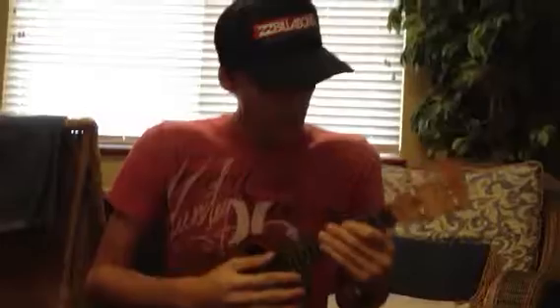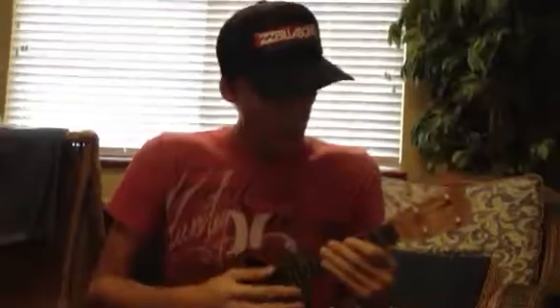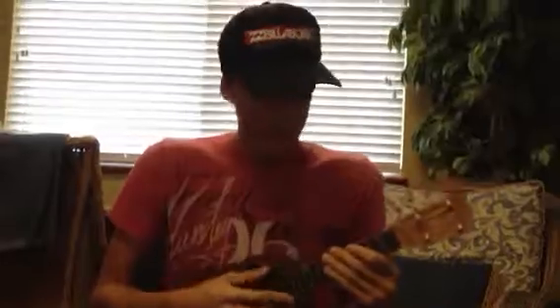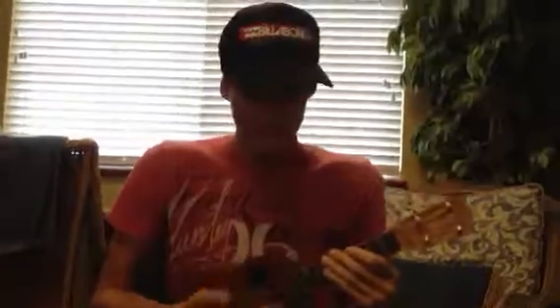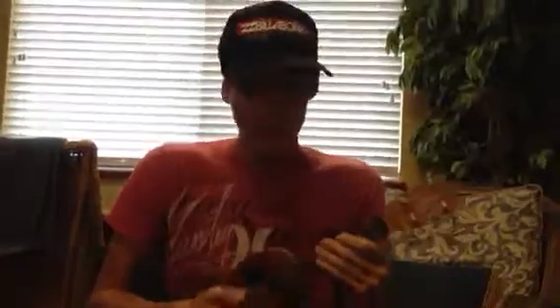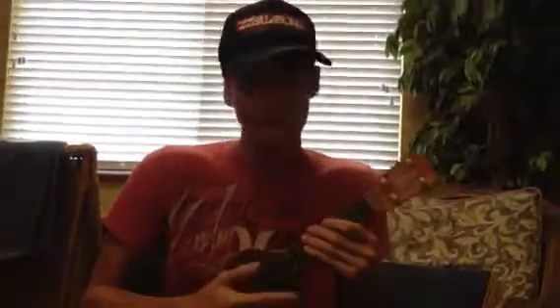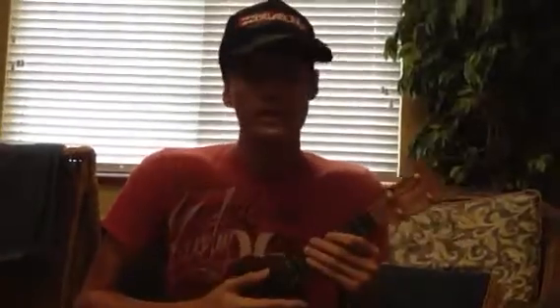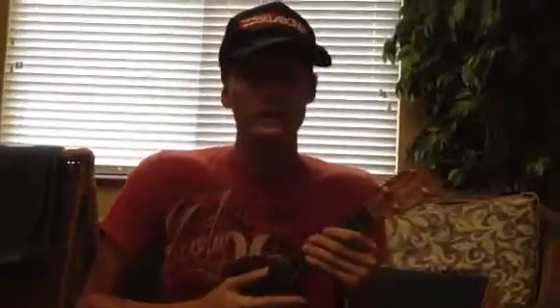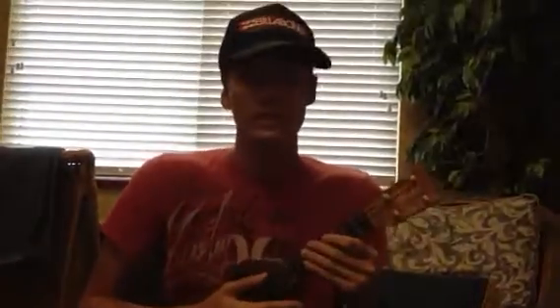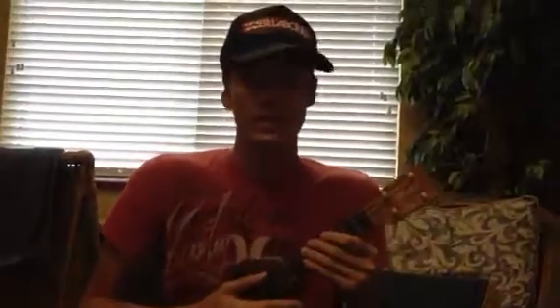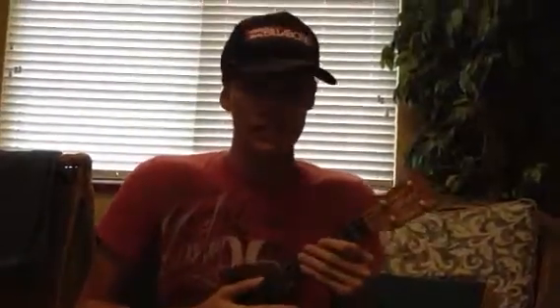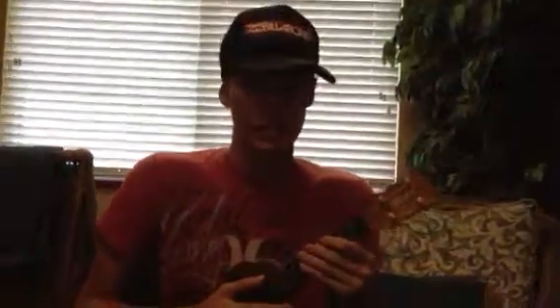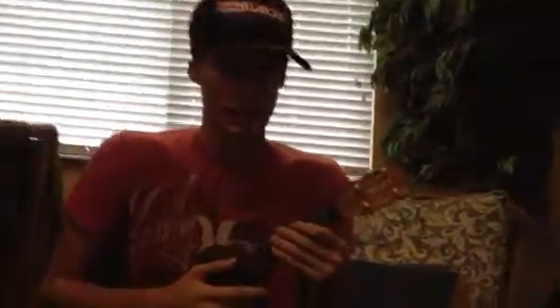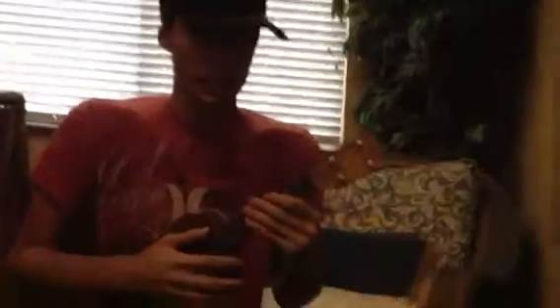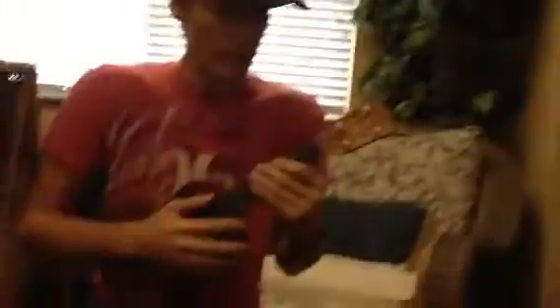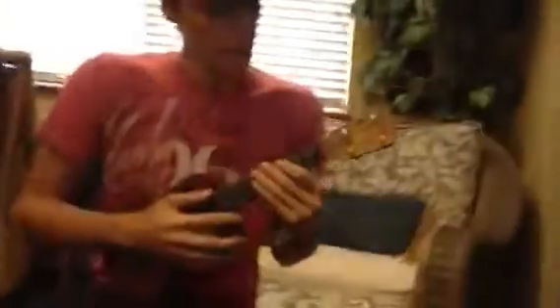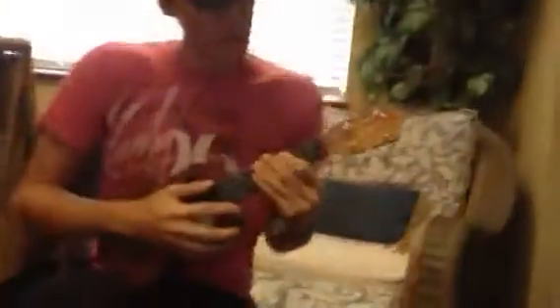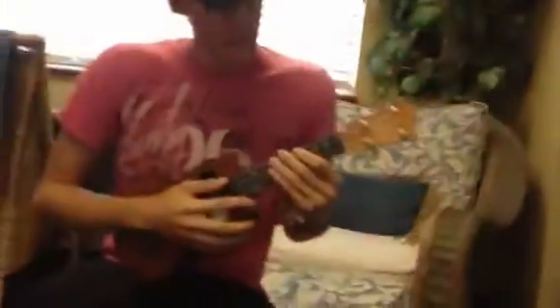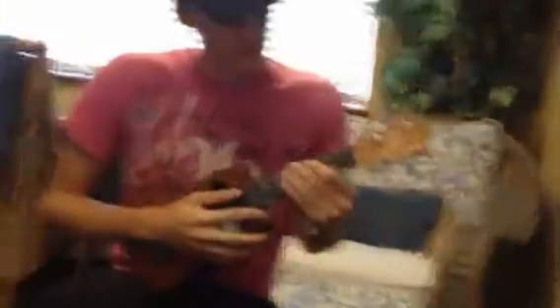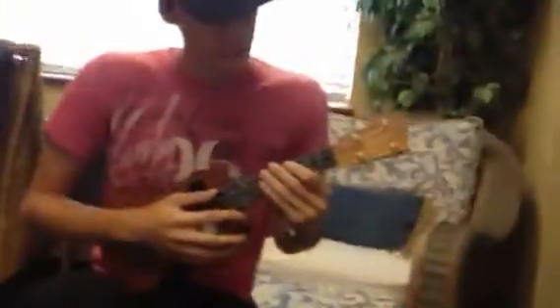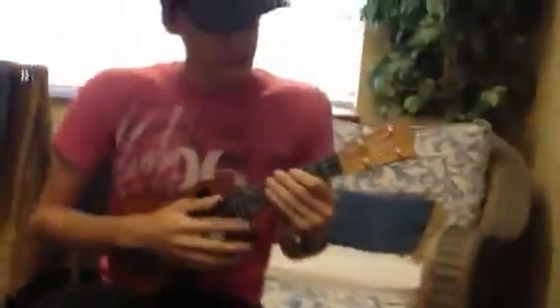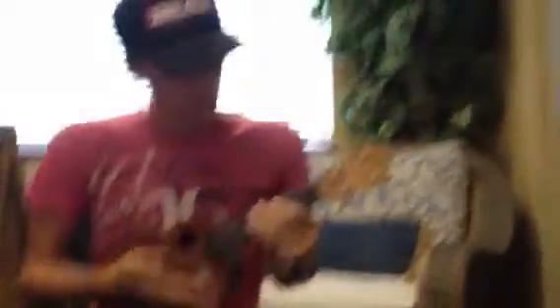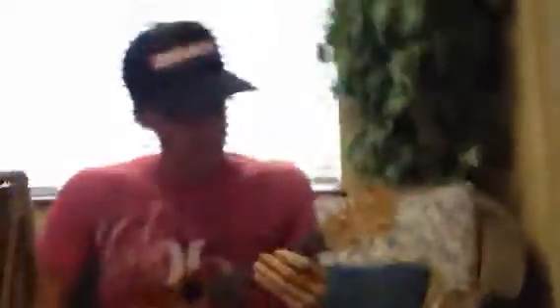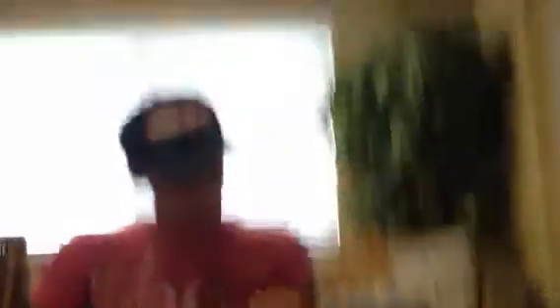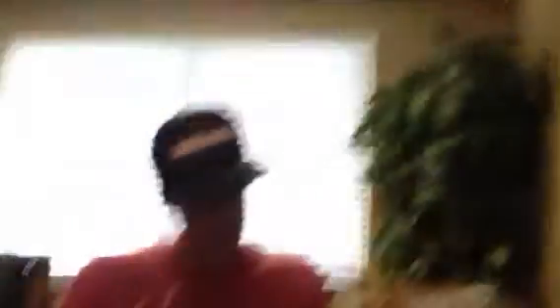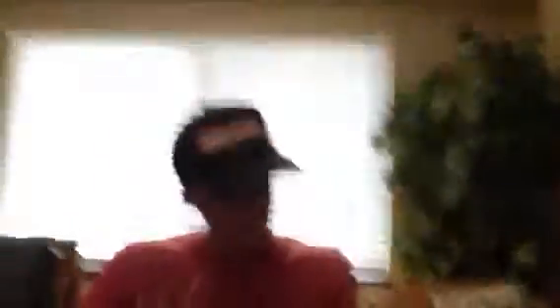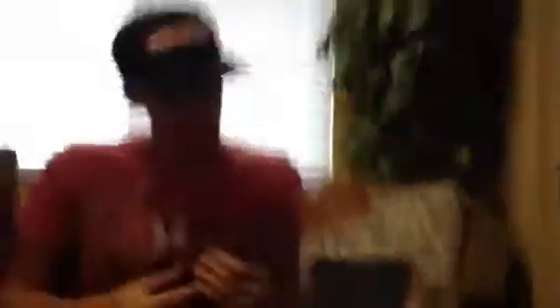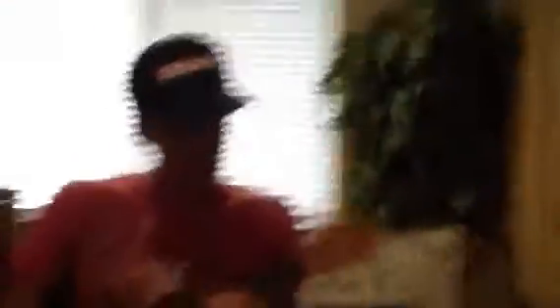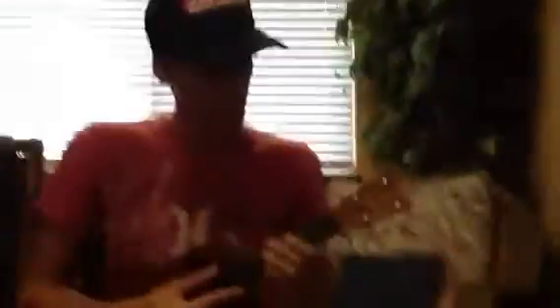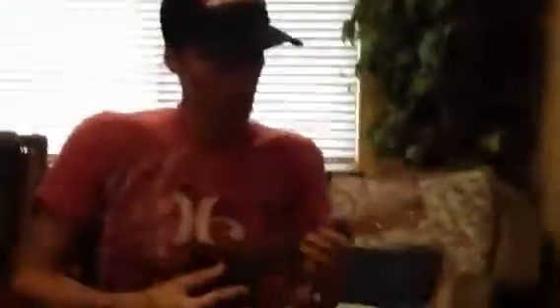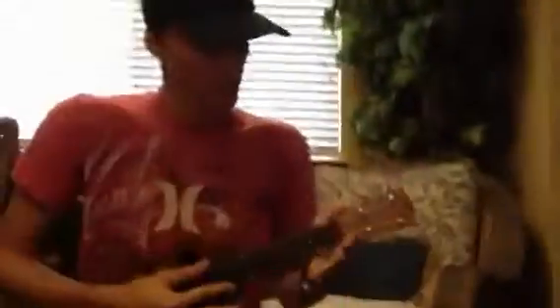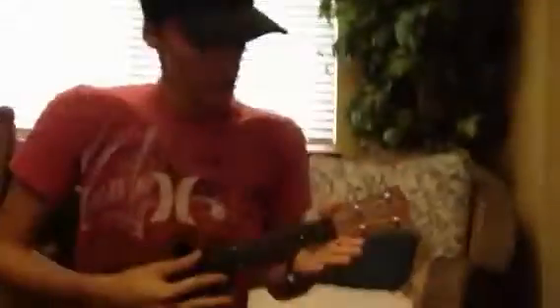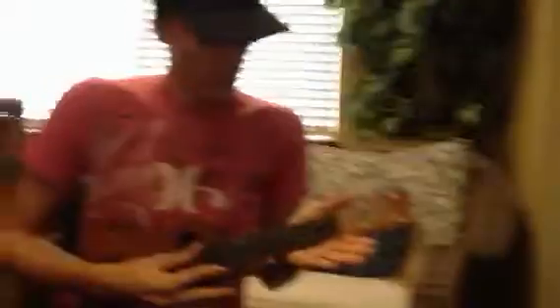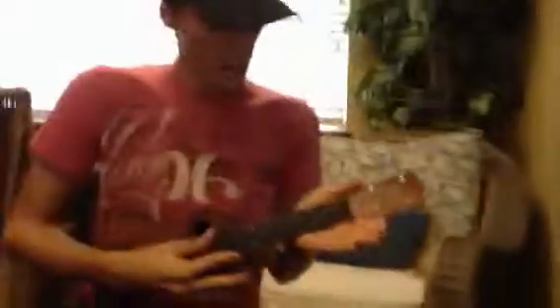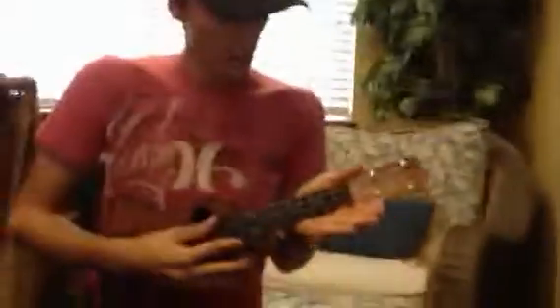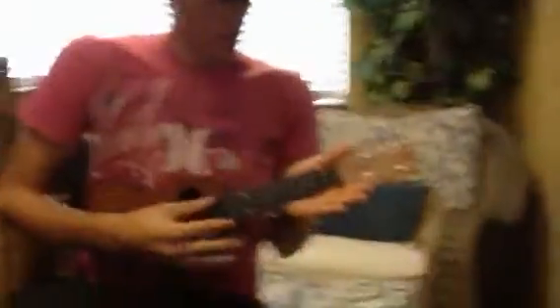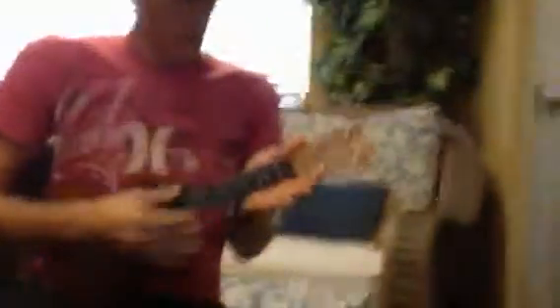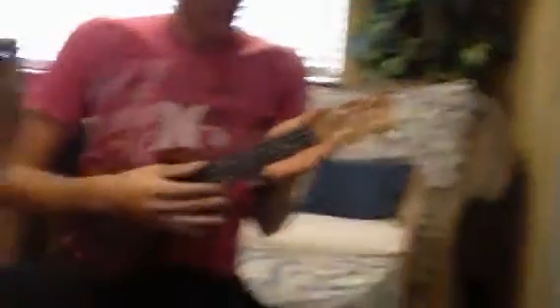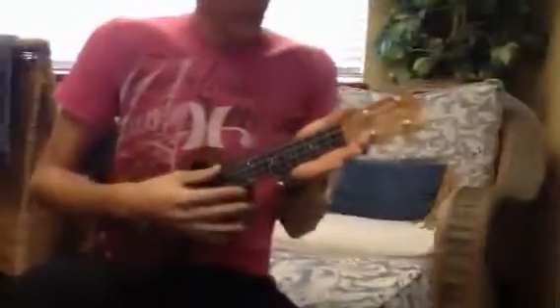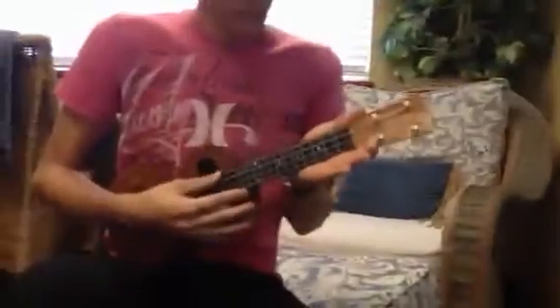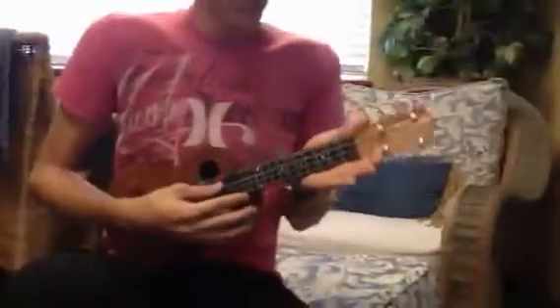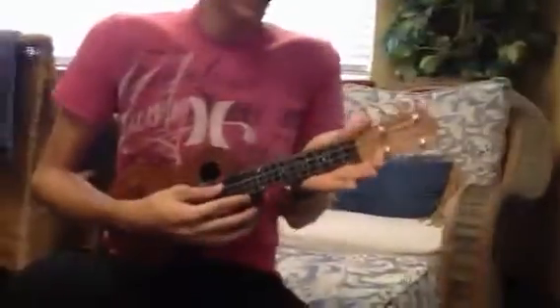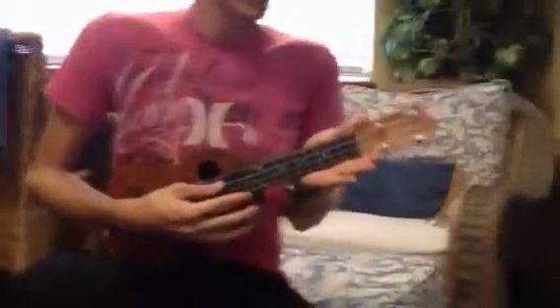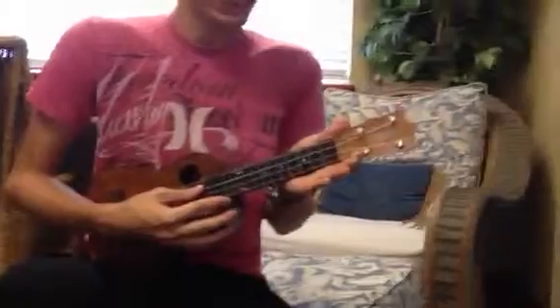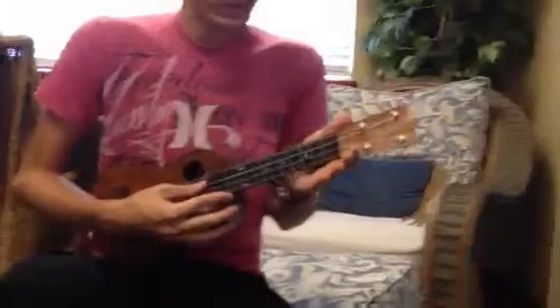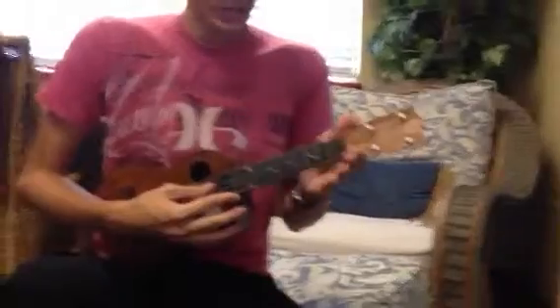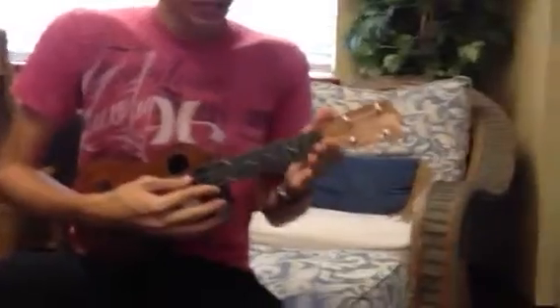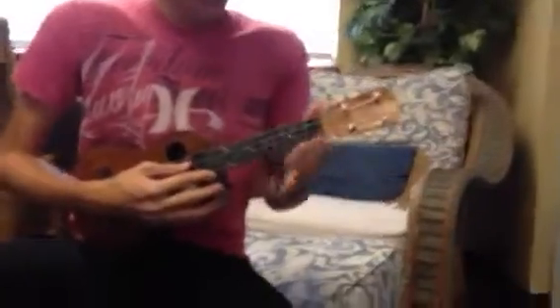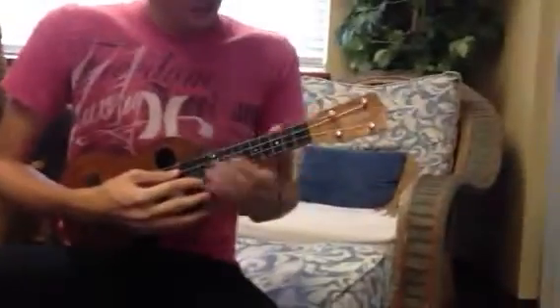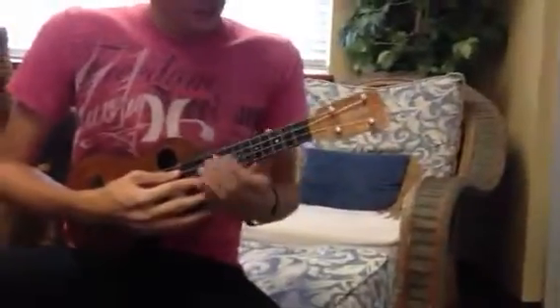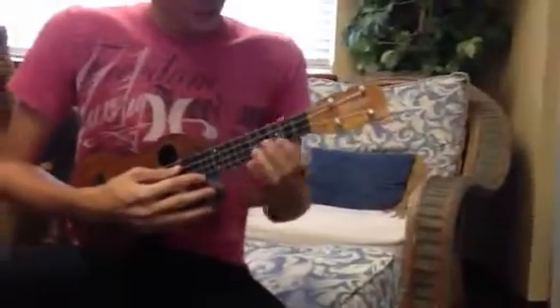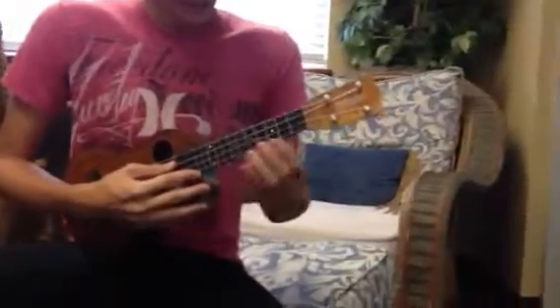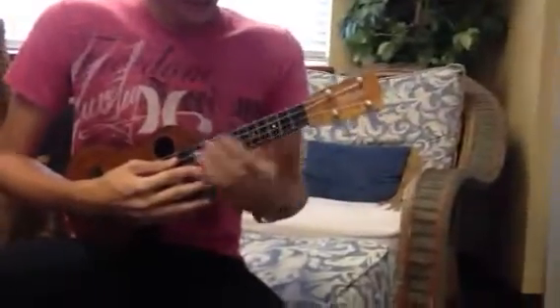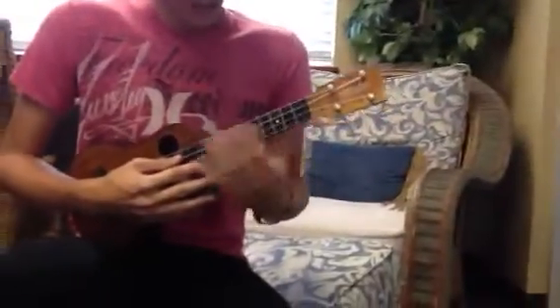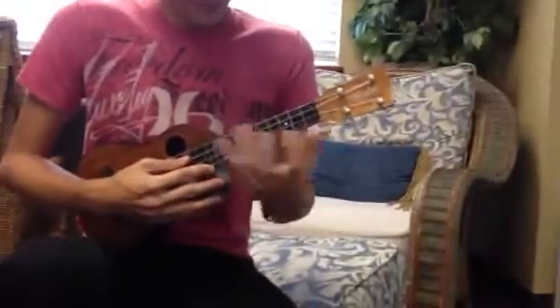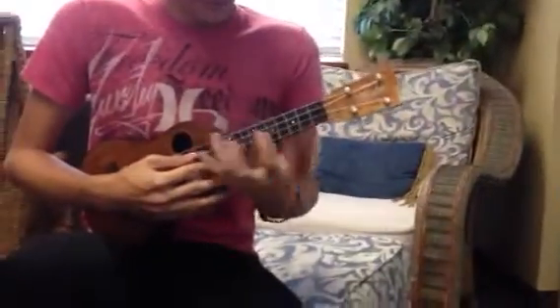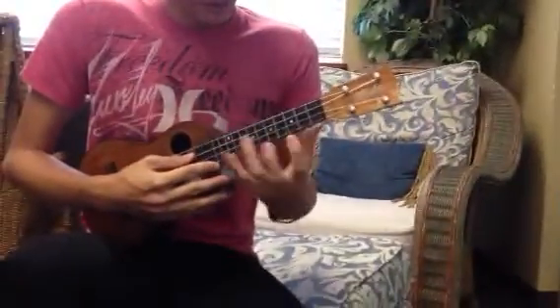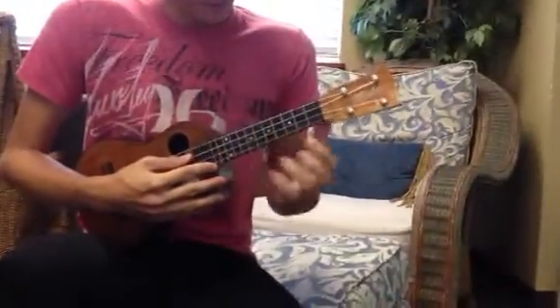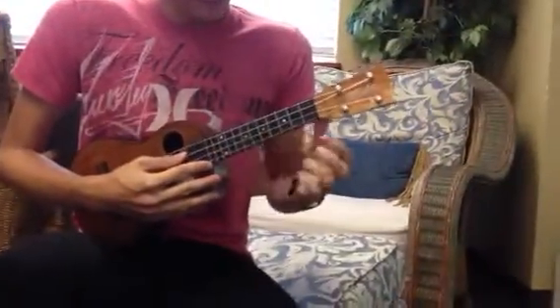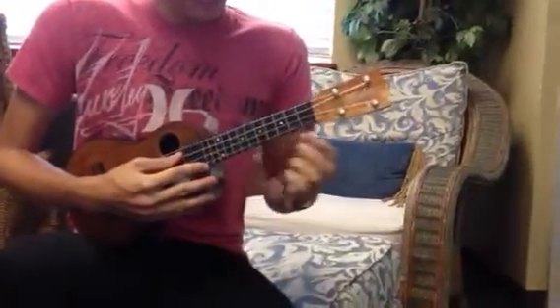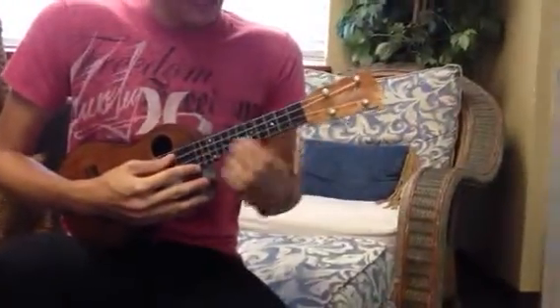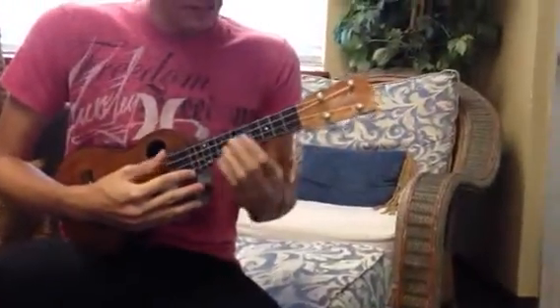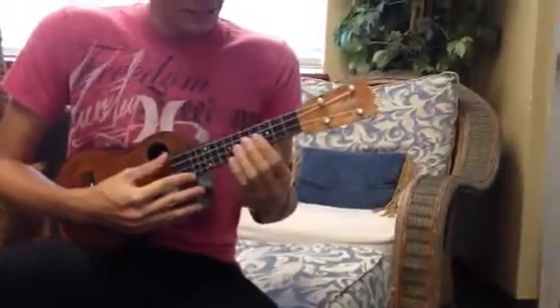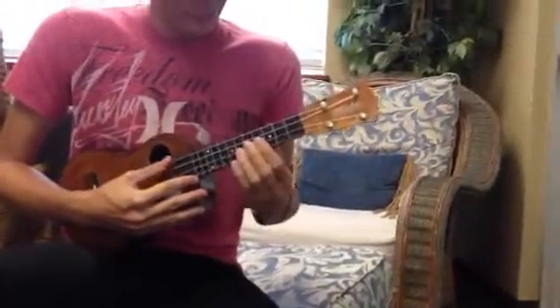Hey Cole, this is Brett with Maya Music Lessons, and today we're going to cover the Pokemon theme song starting on a low G. I'll play through it and then we'll talk about it.